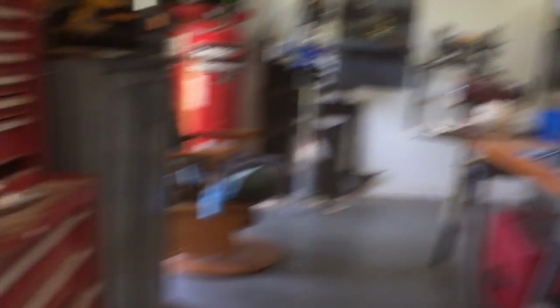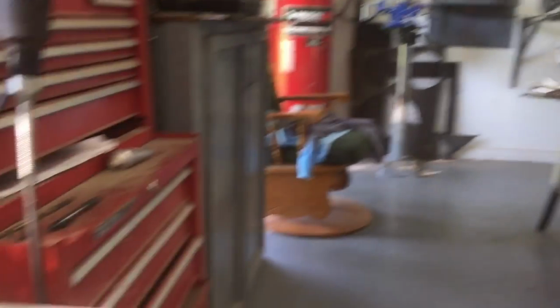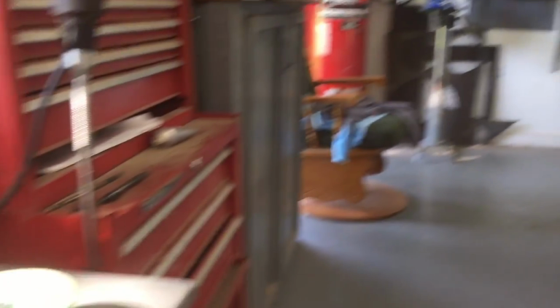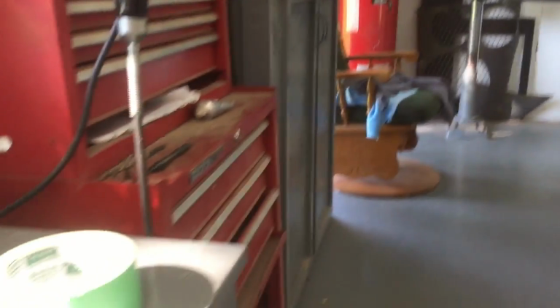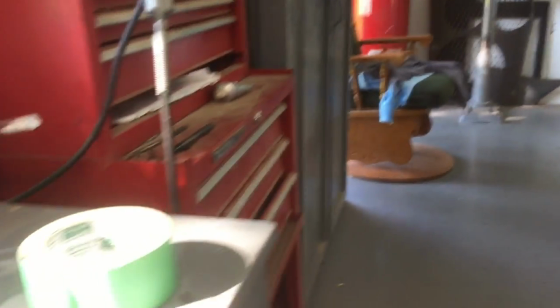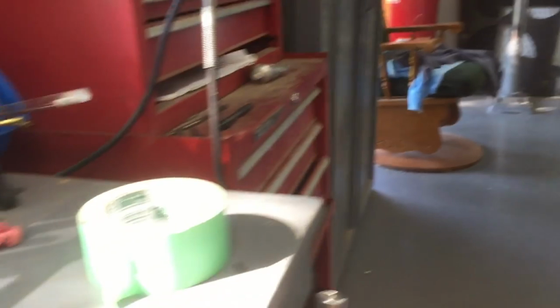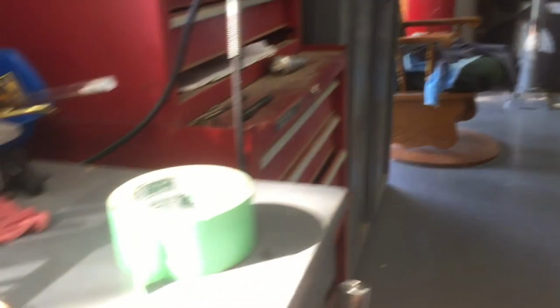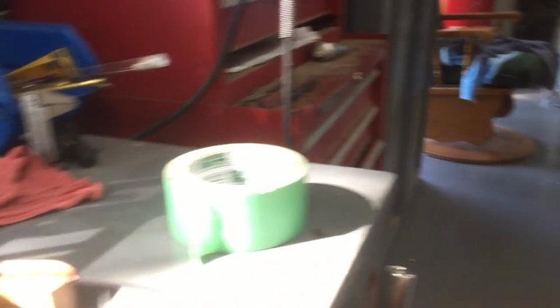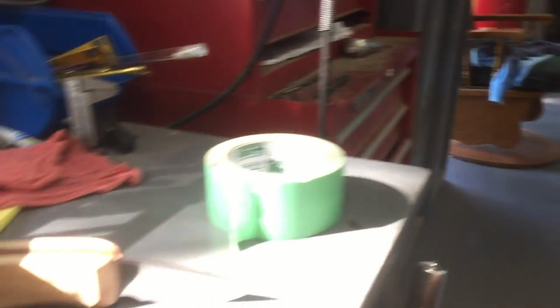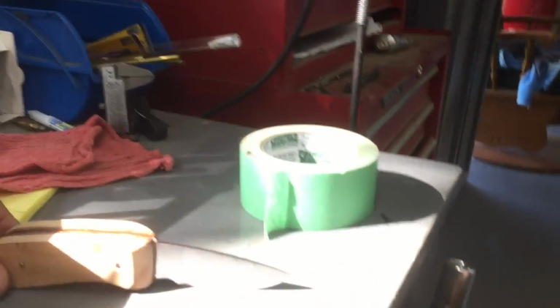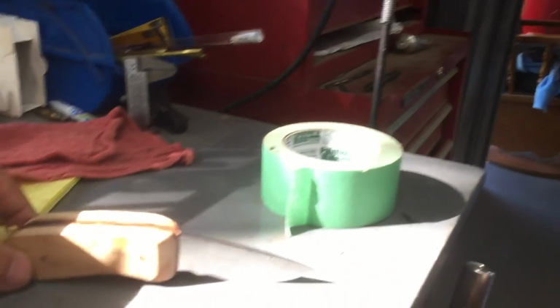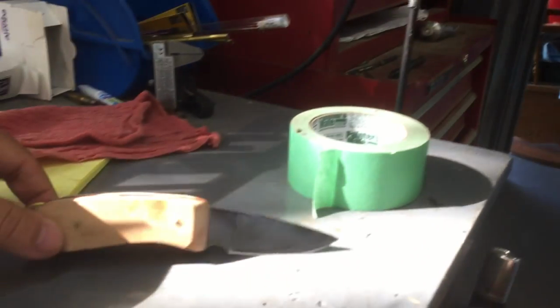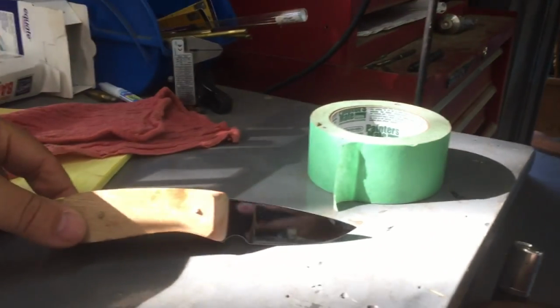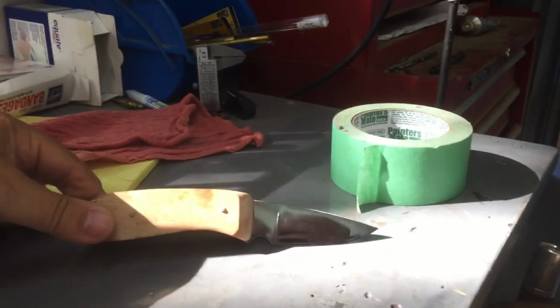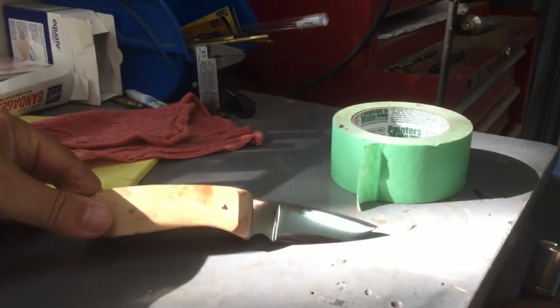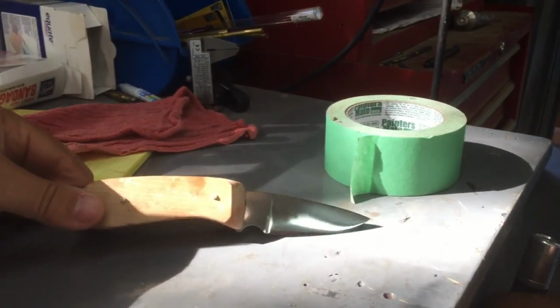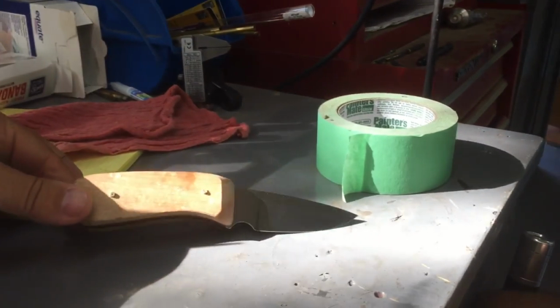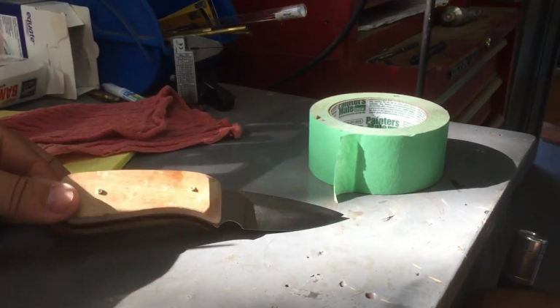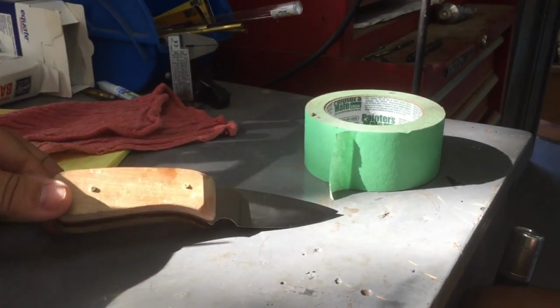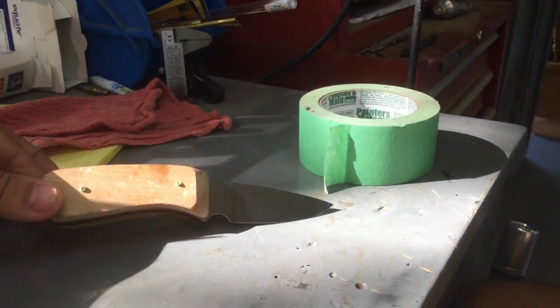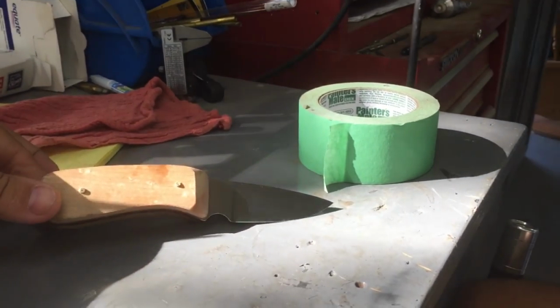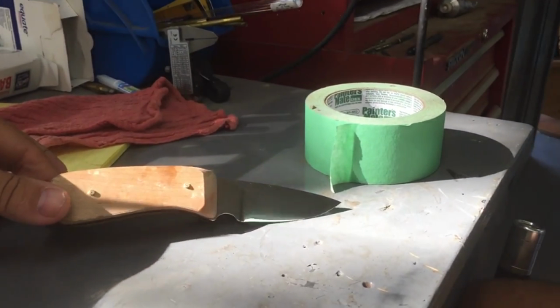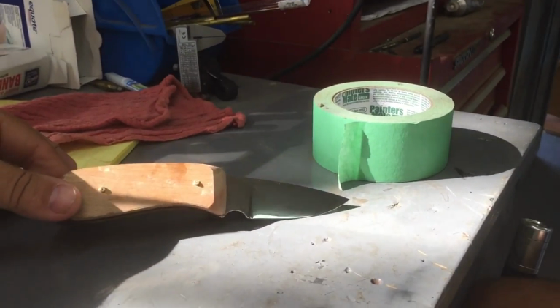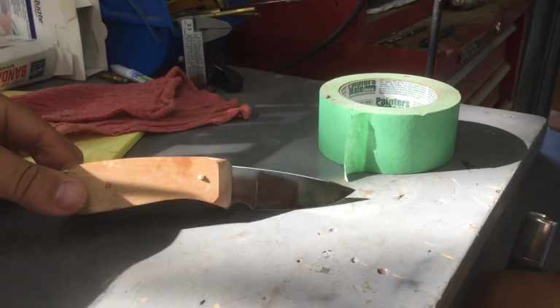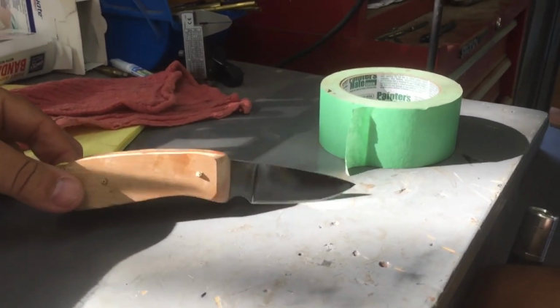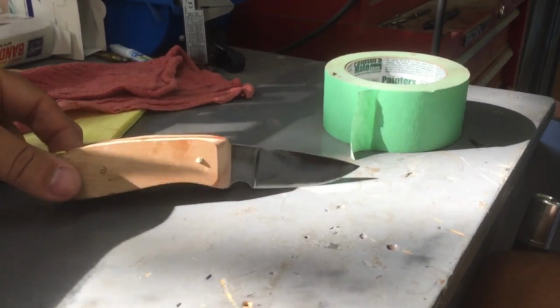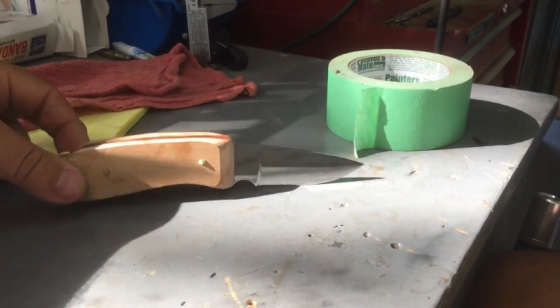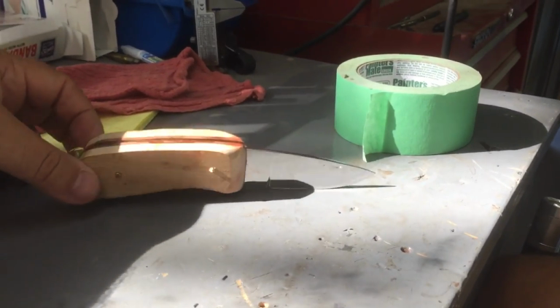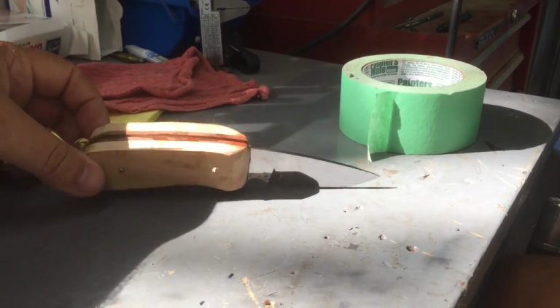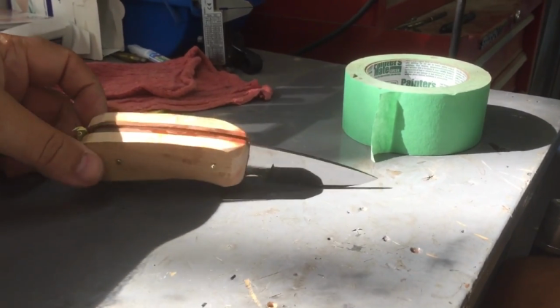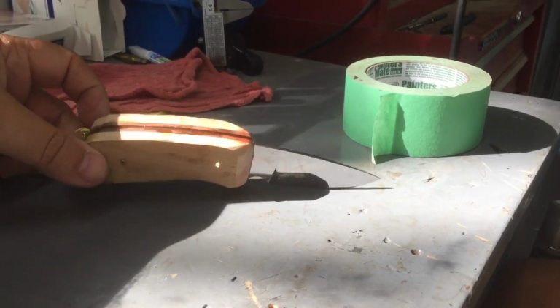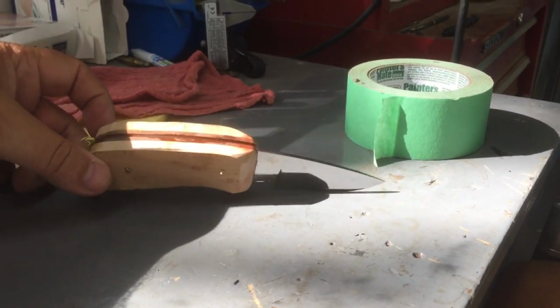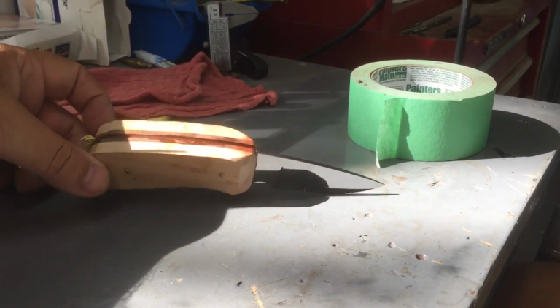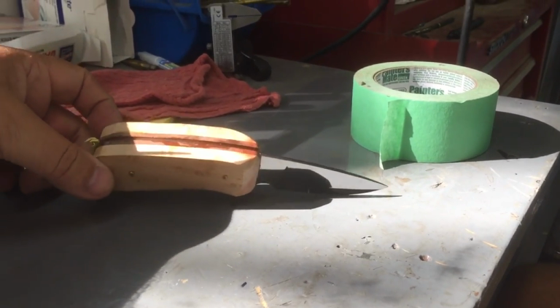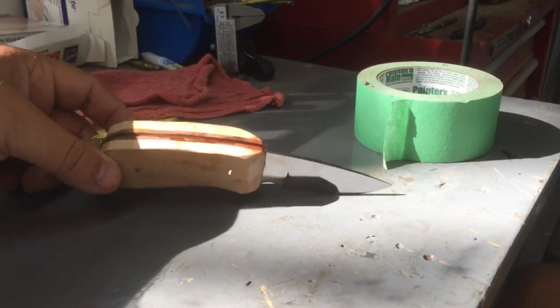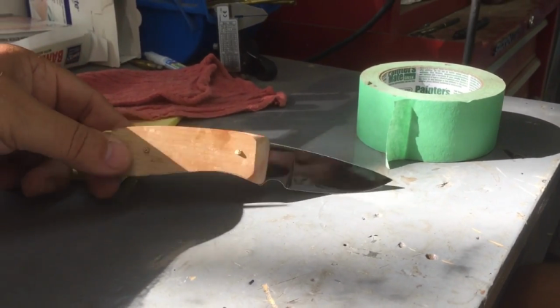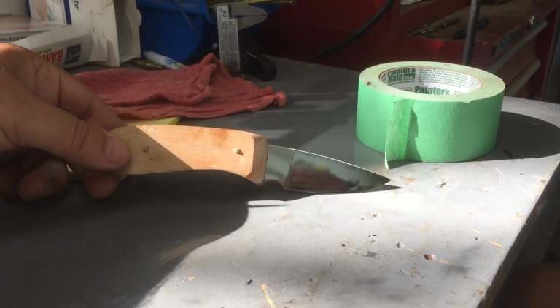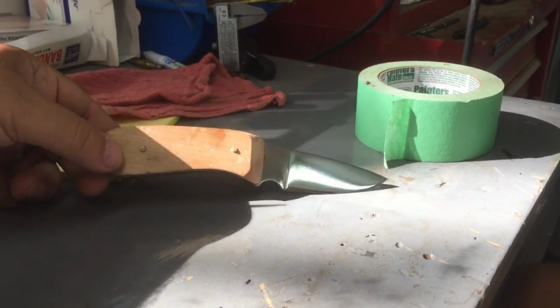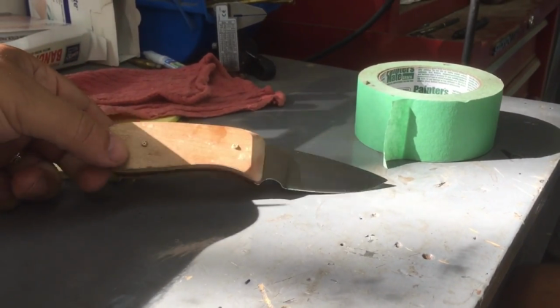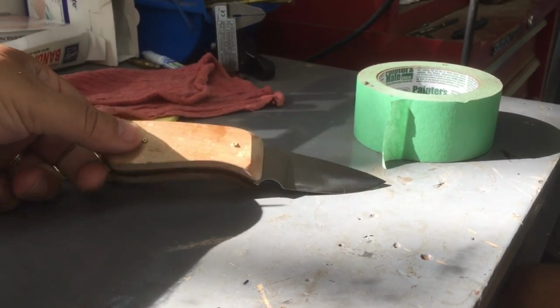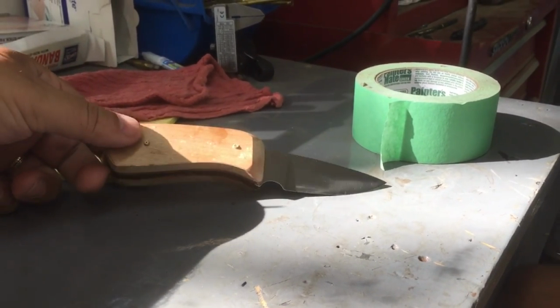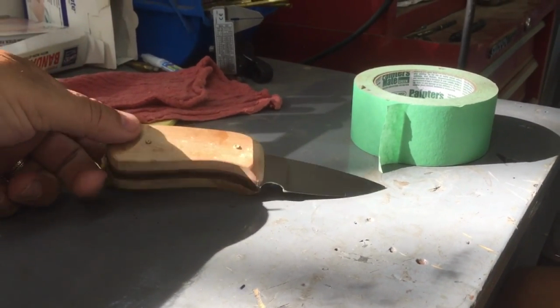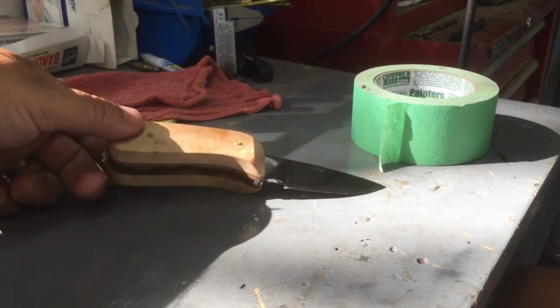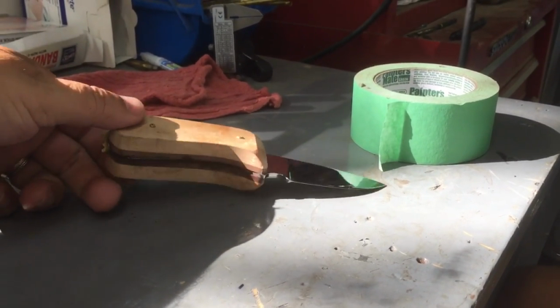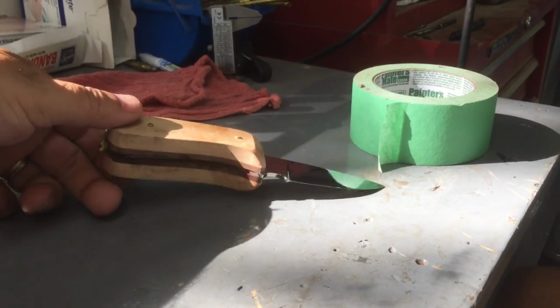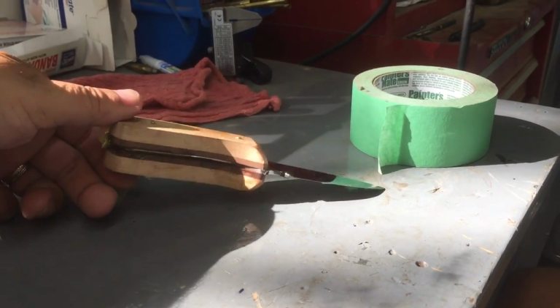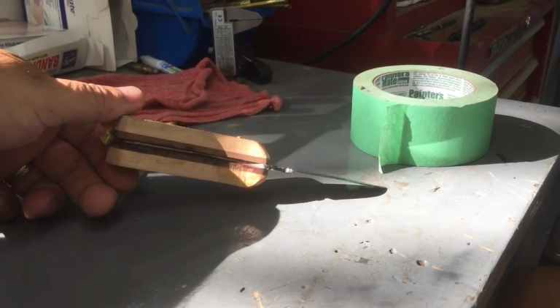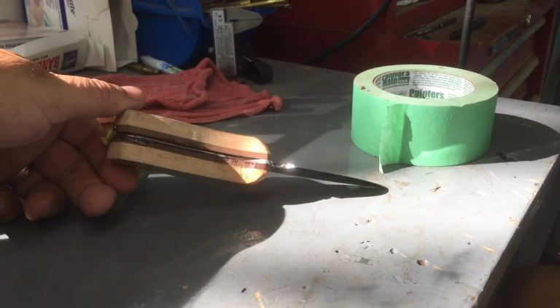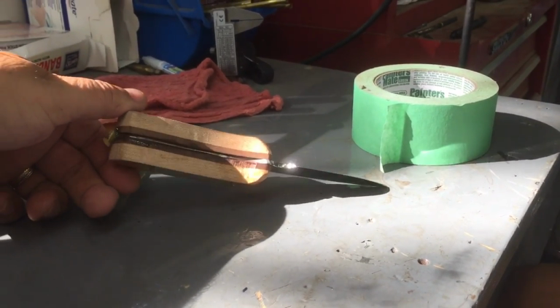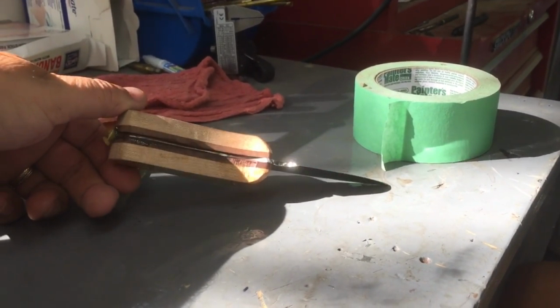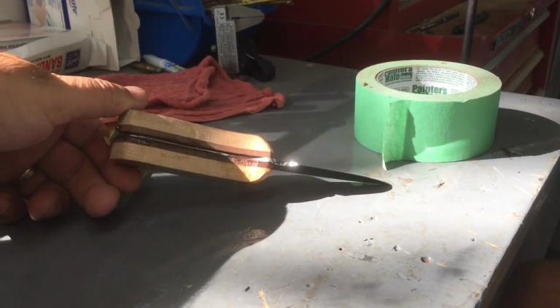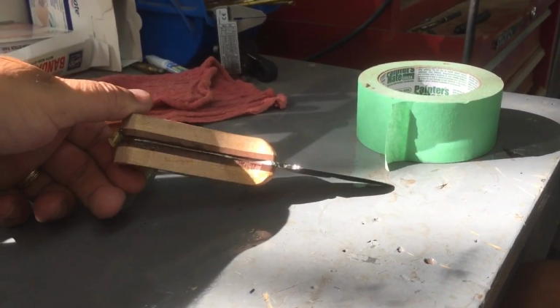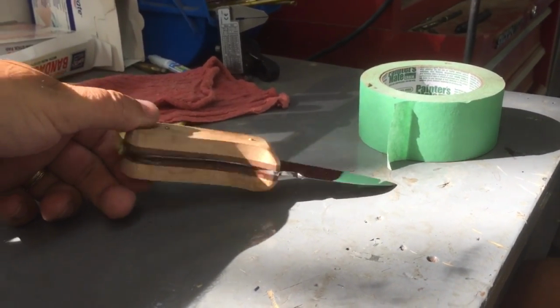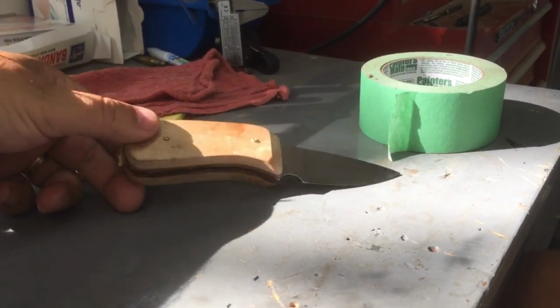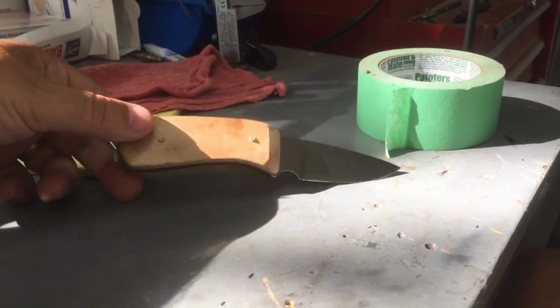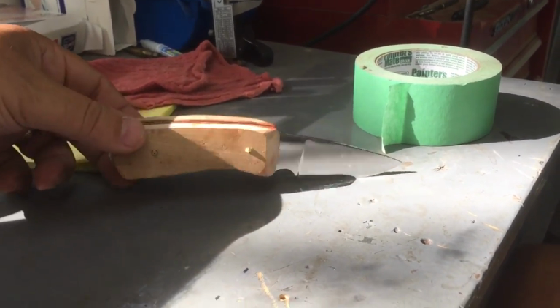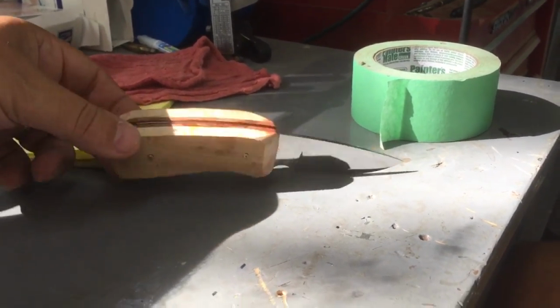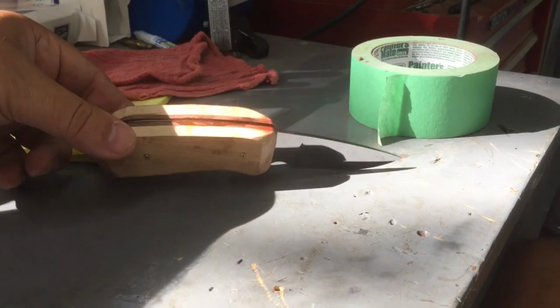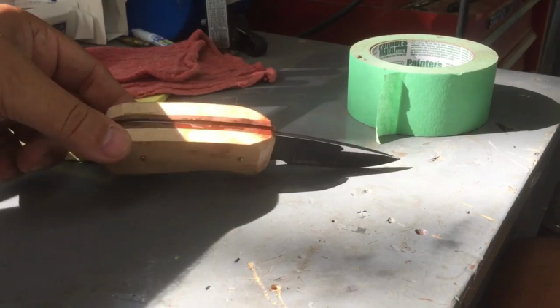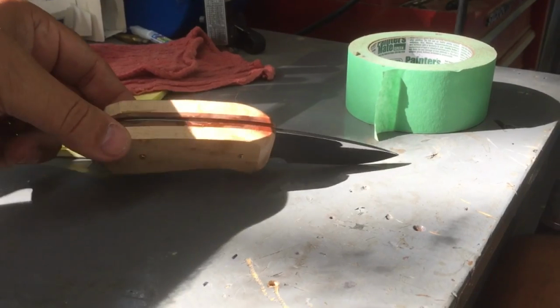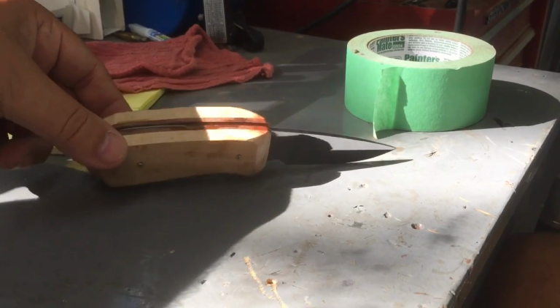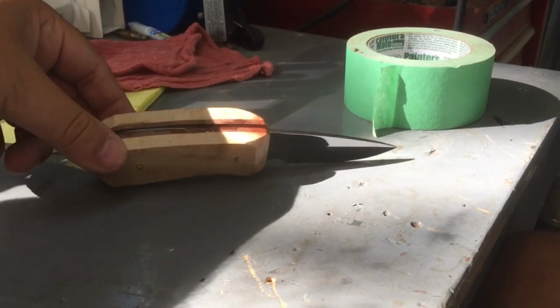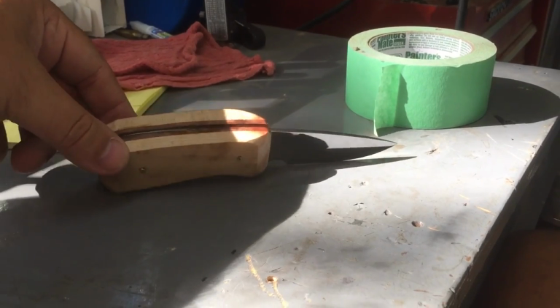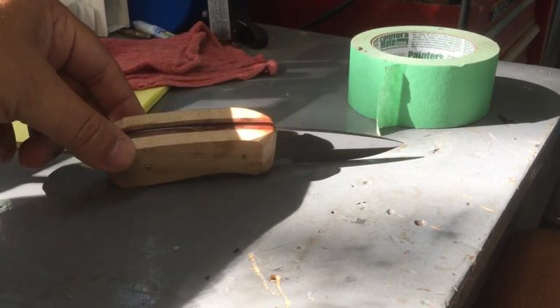So here we go — I'm gonna tape this blade up and get started sanding this block of wood into a nice handle.